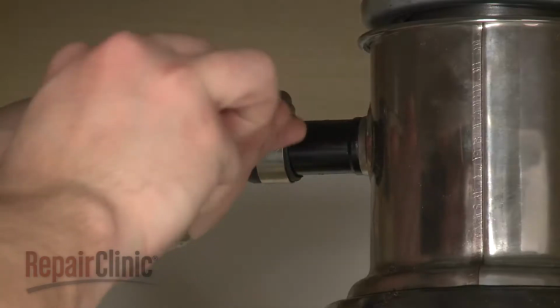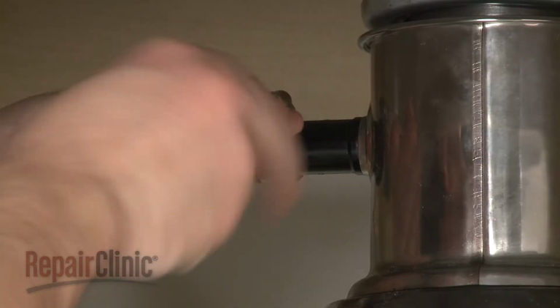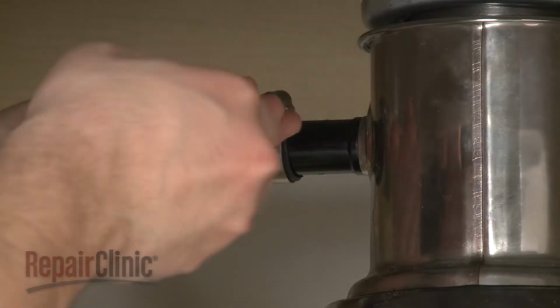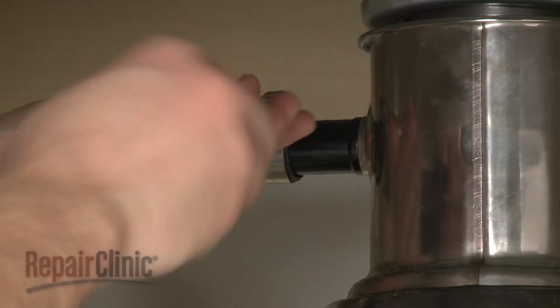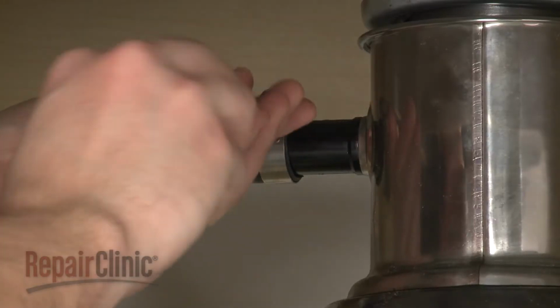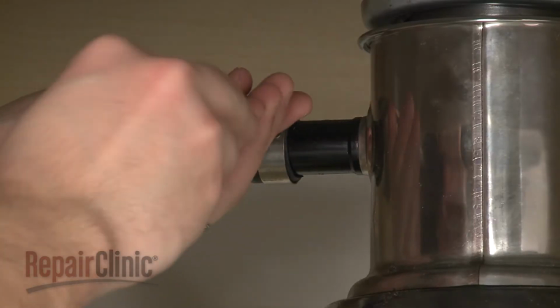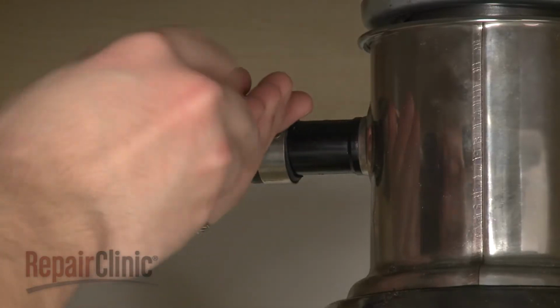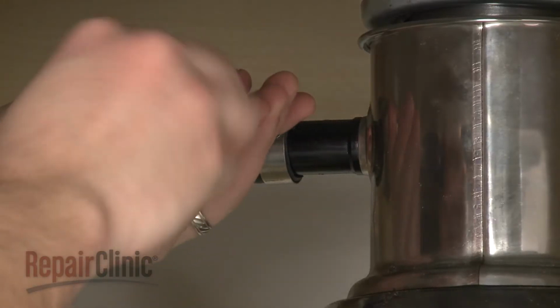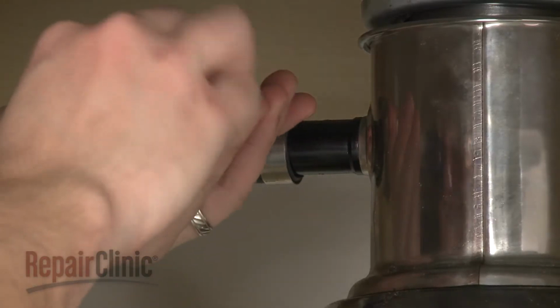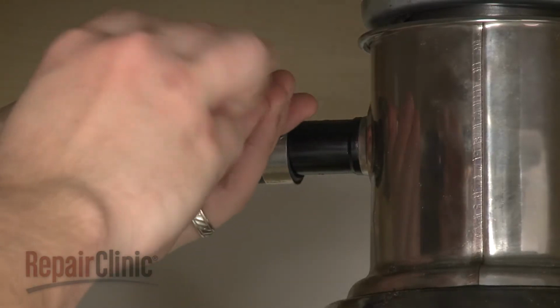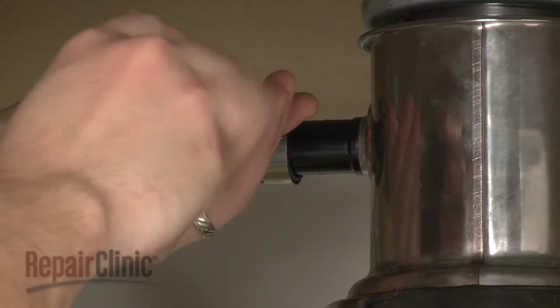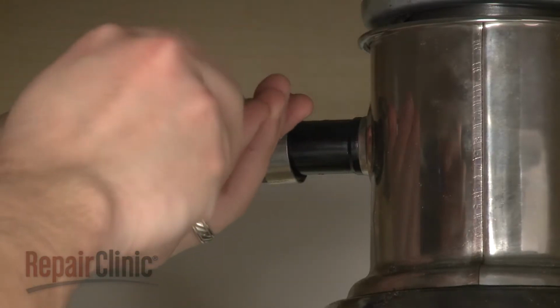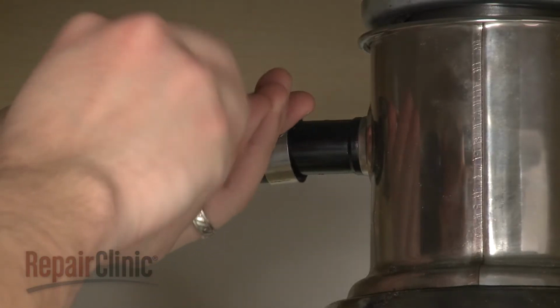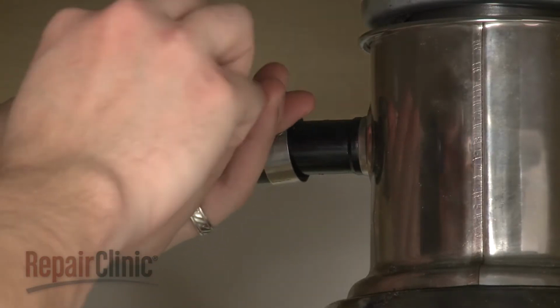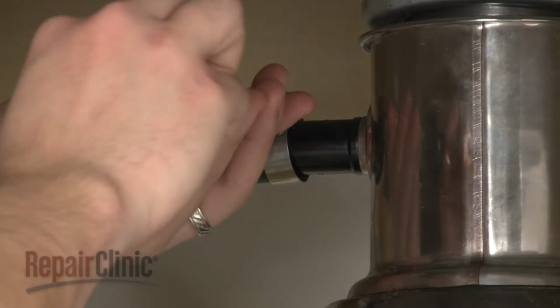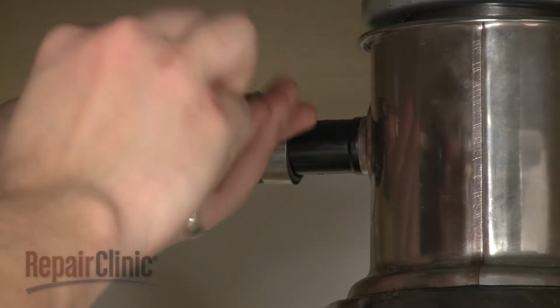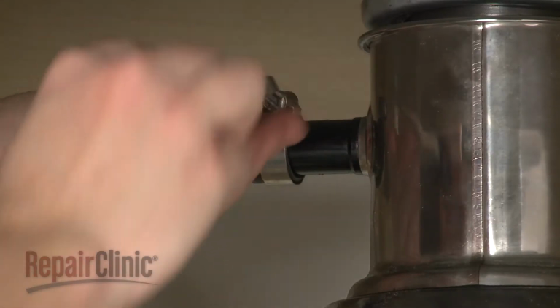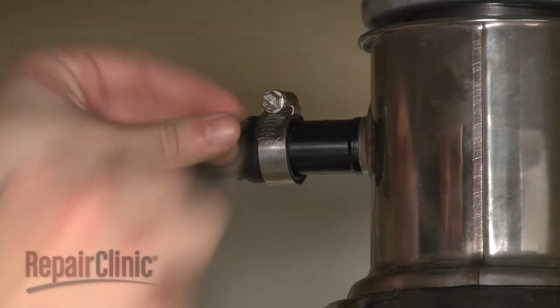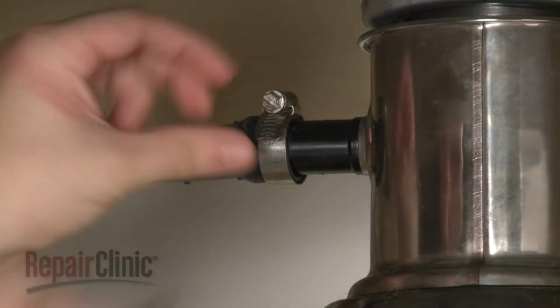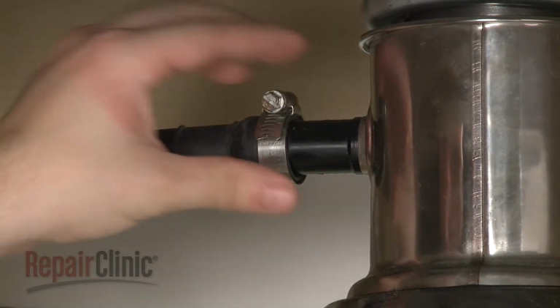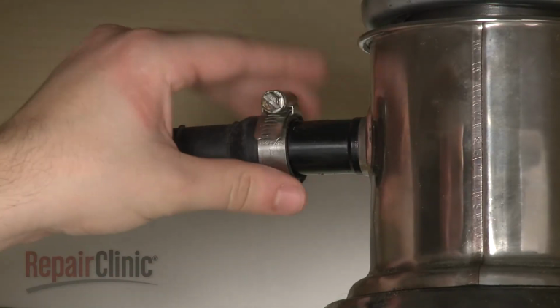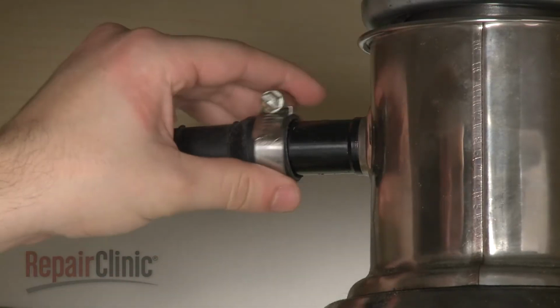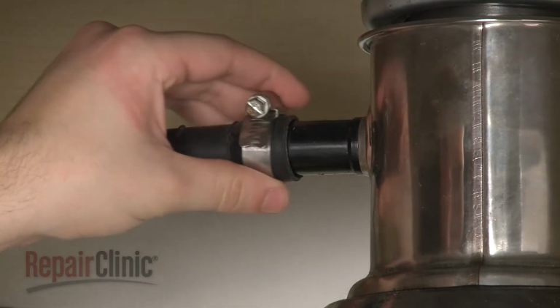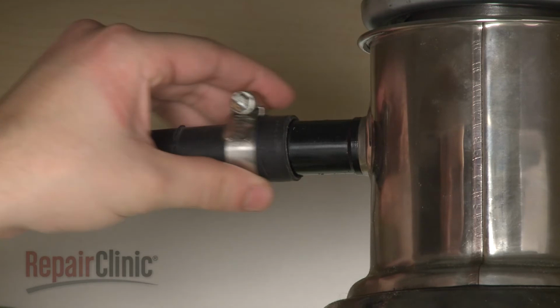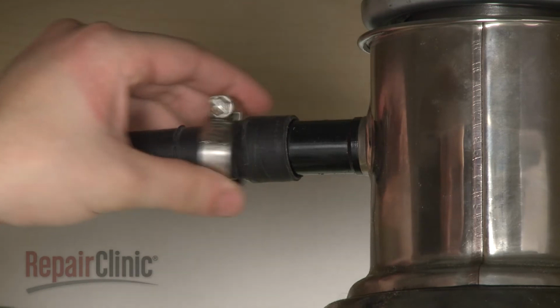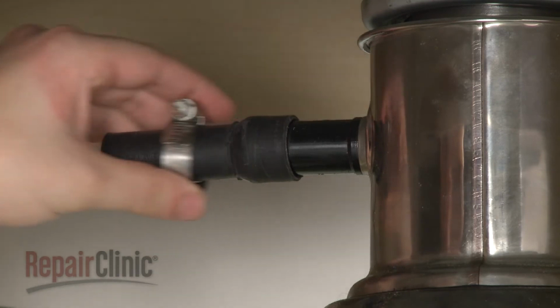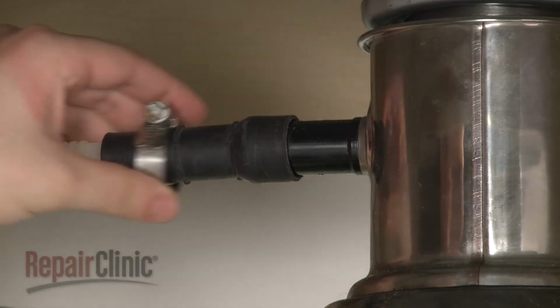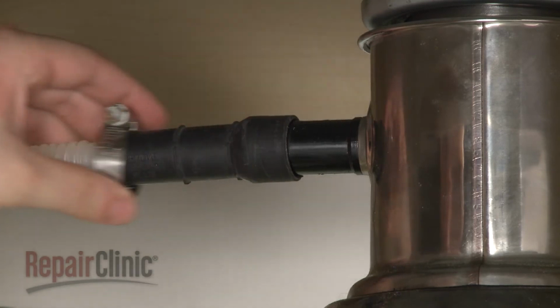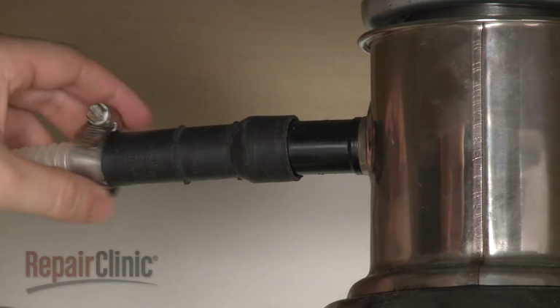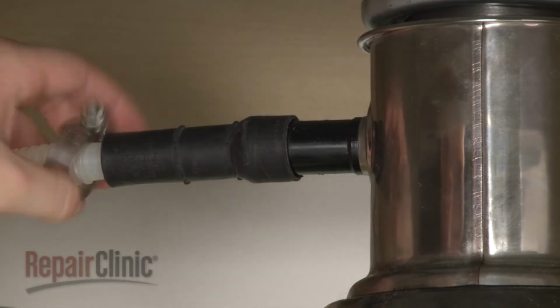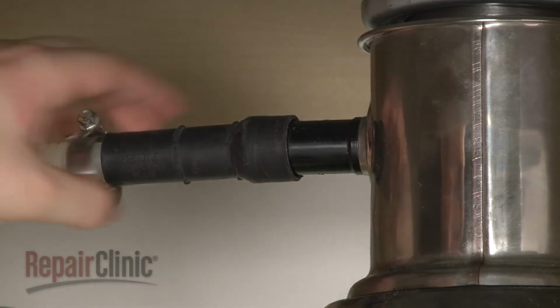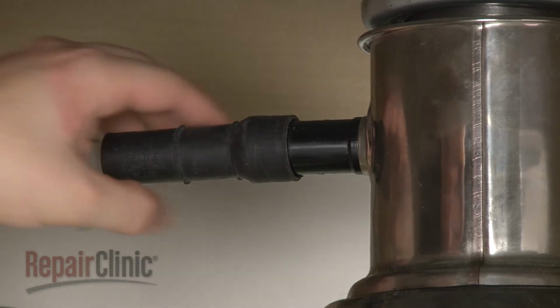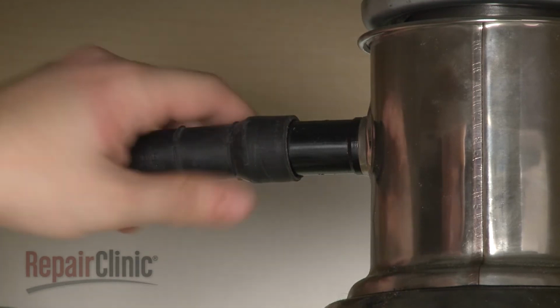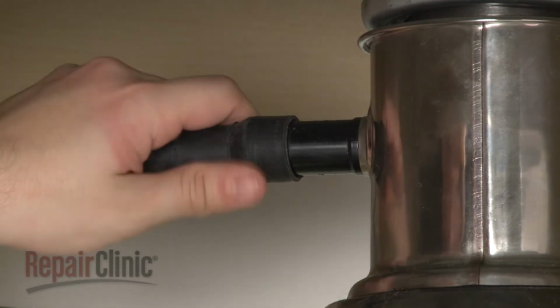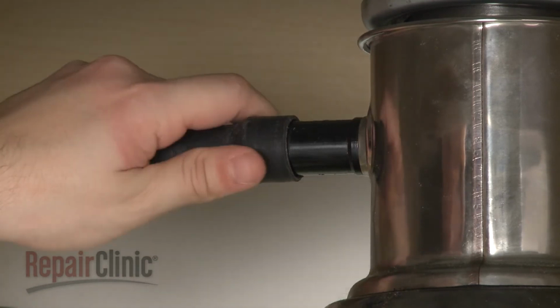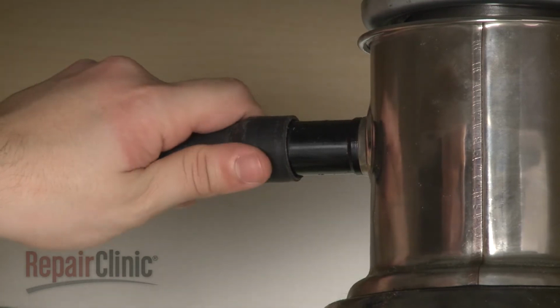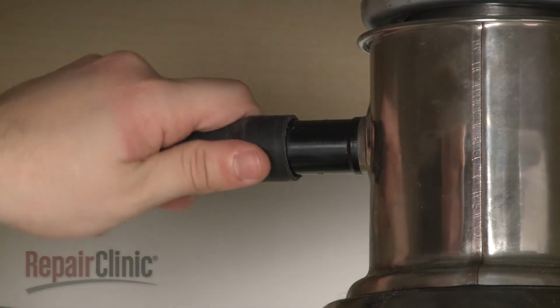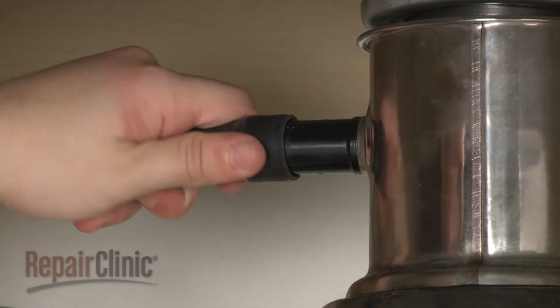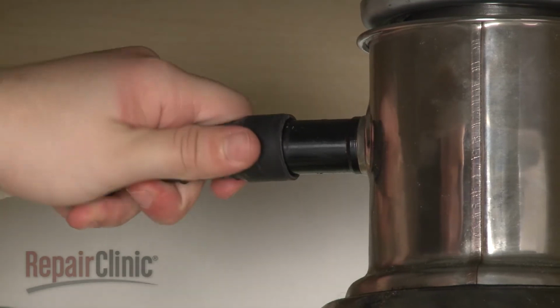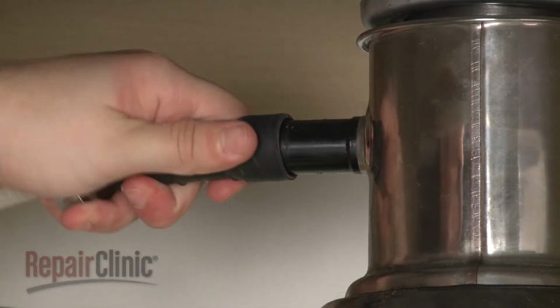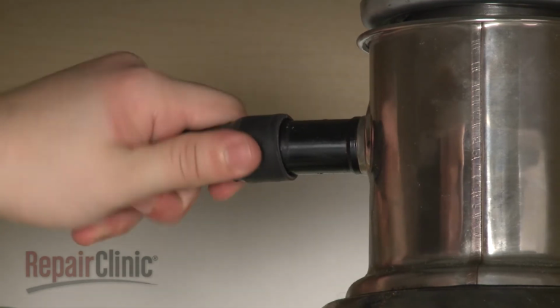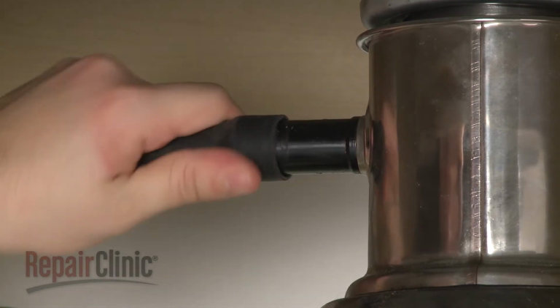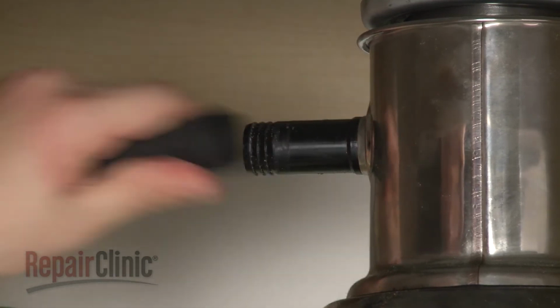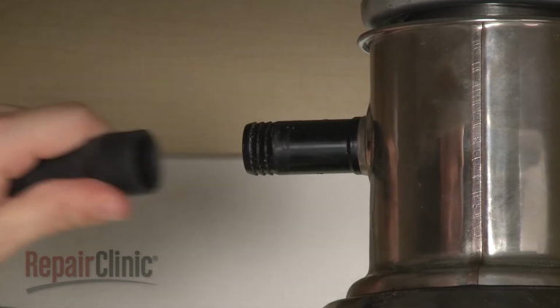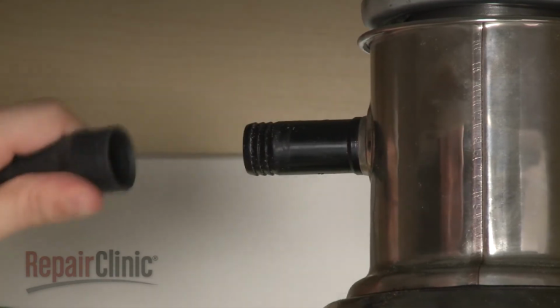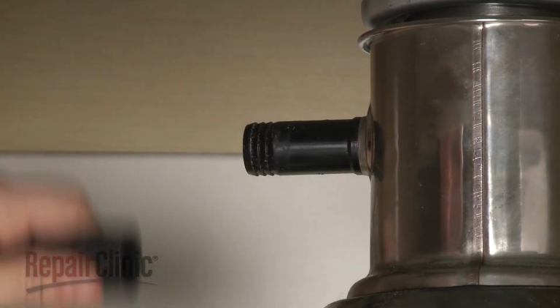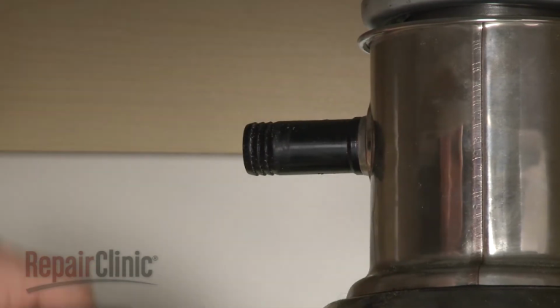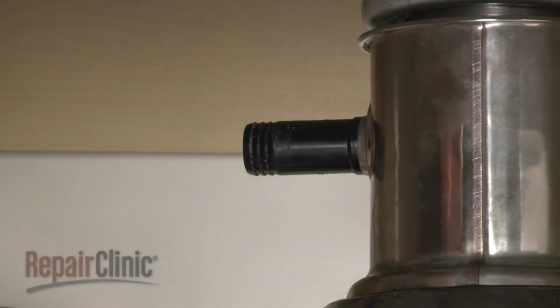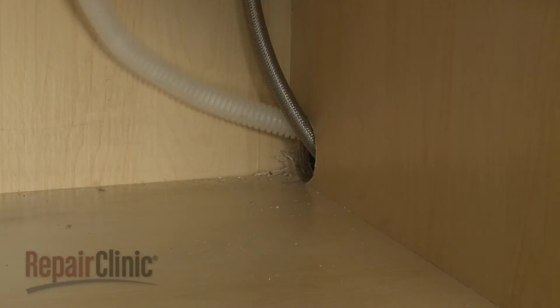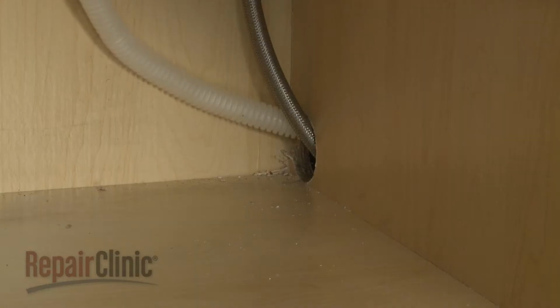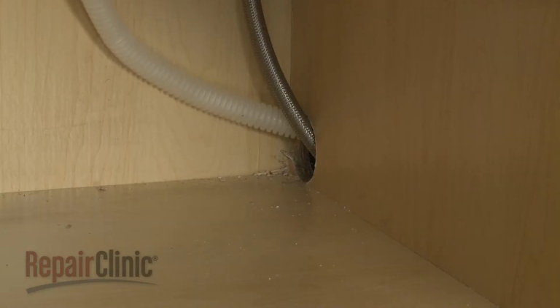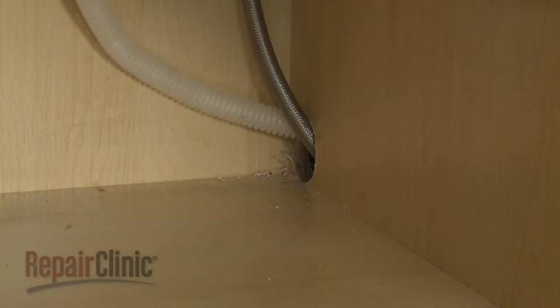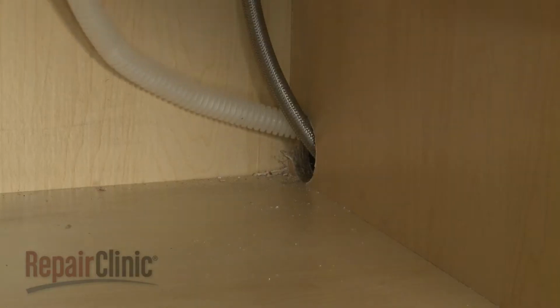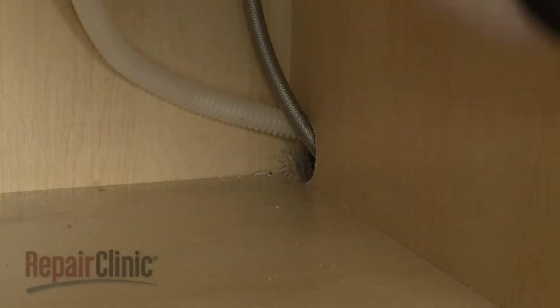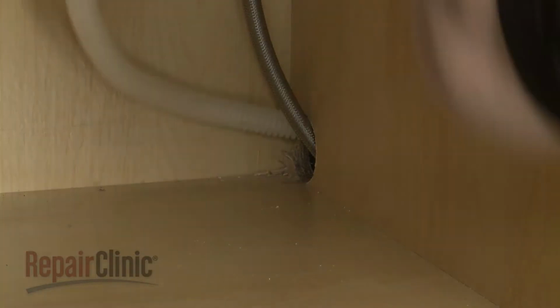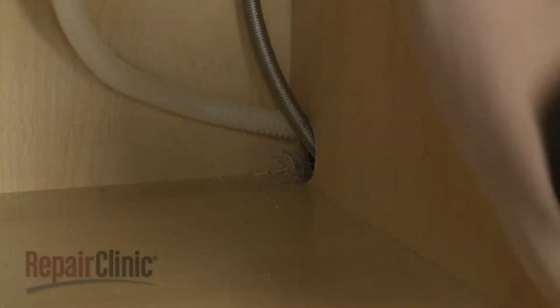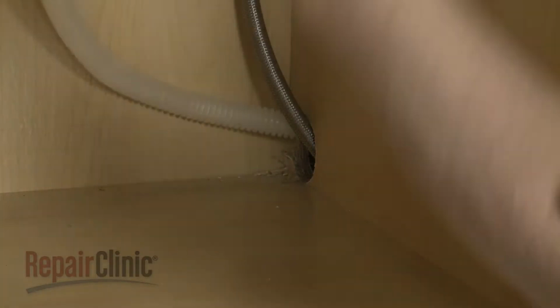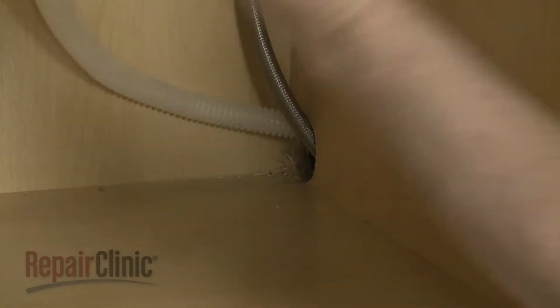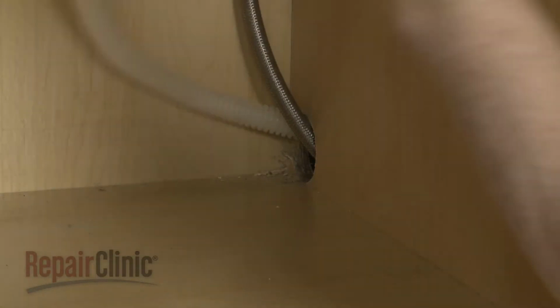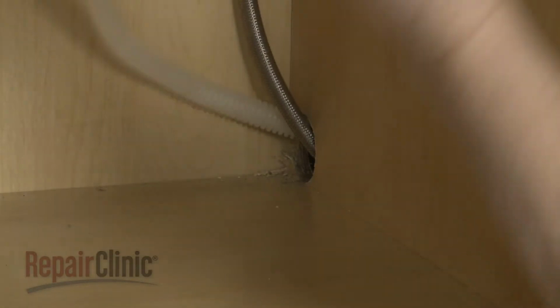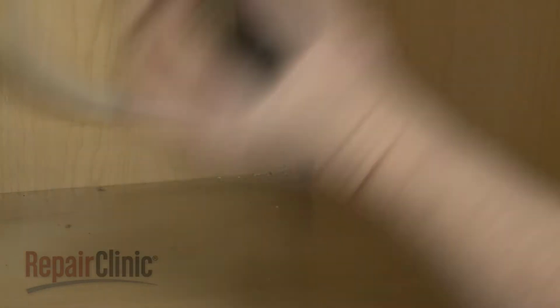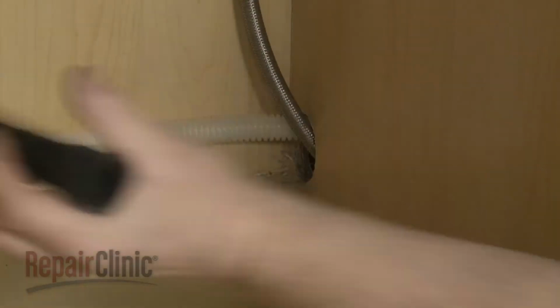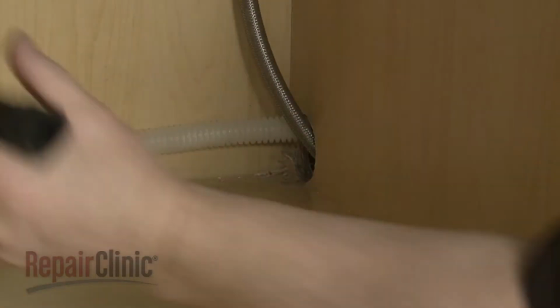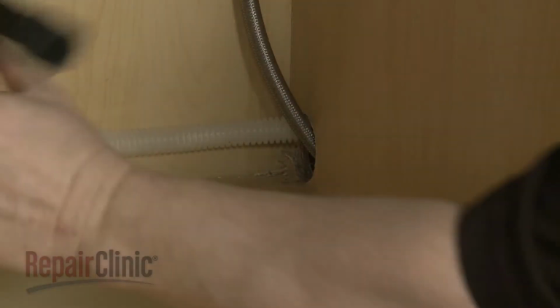Next, disconnect the drain hose from the sink drain or garbage disposer and feed it through the cabinet.